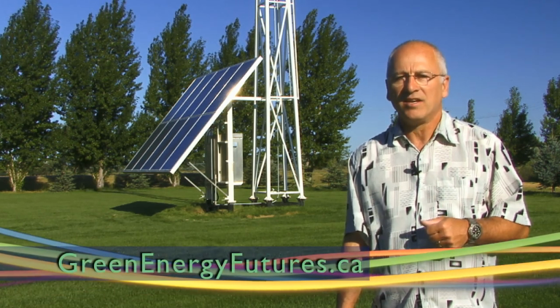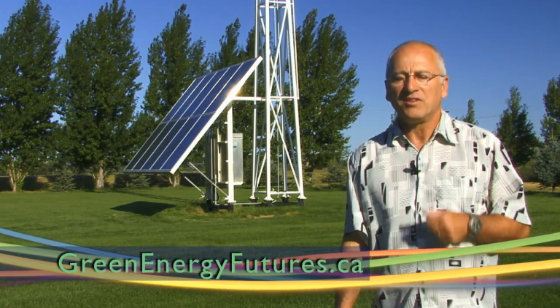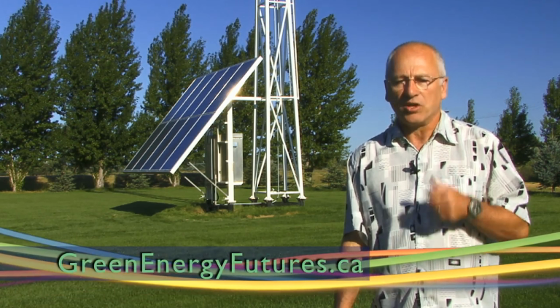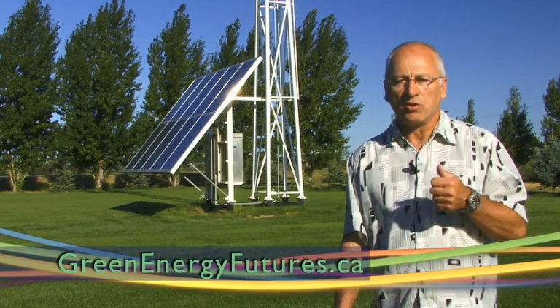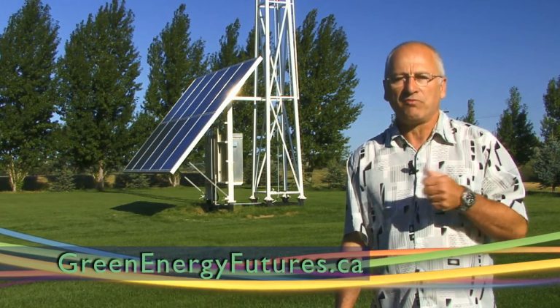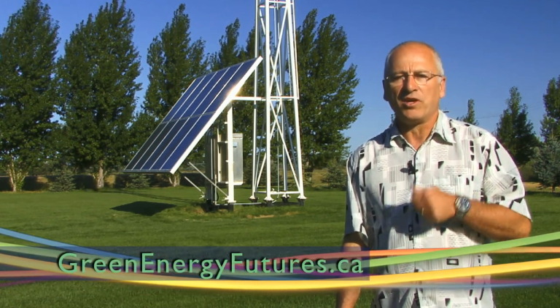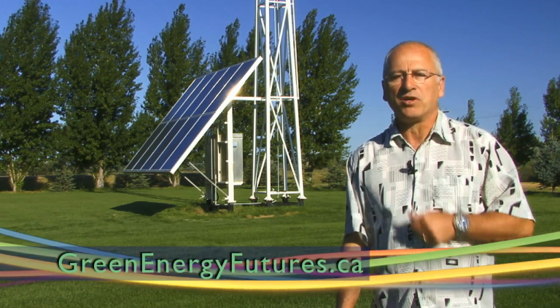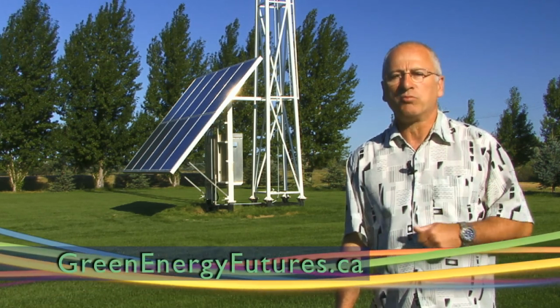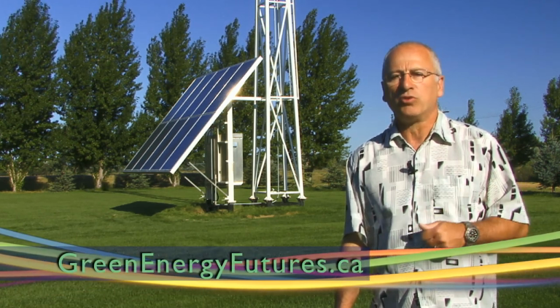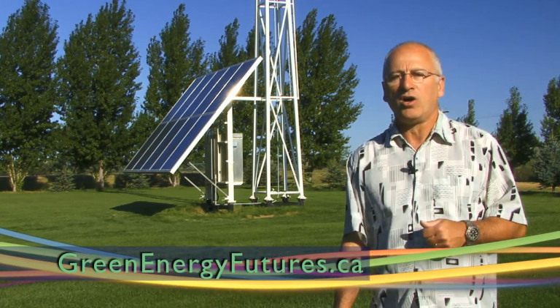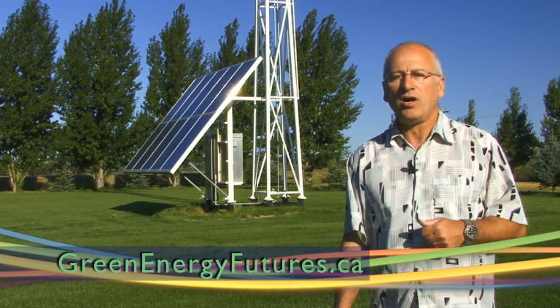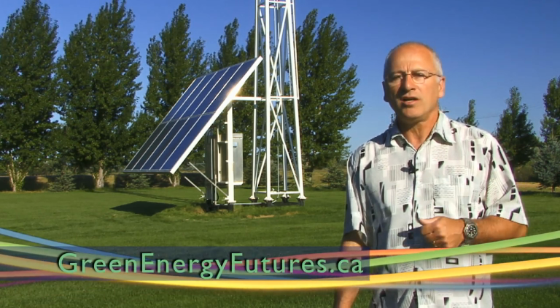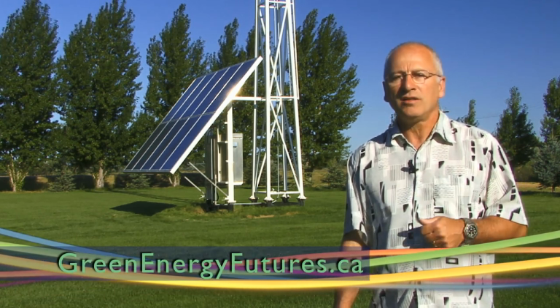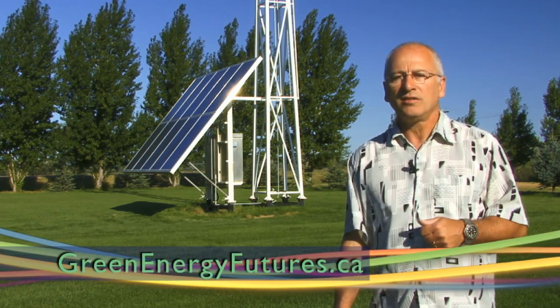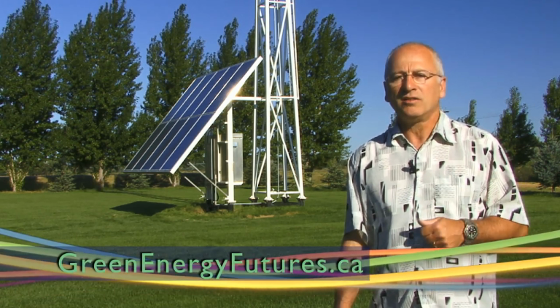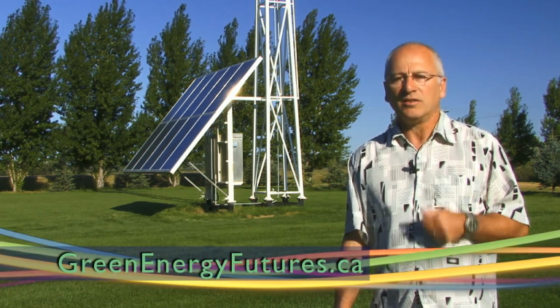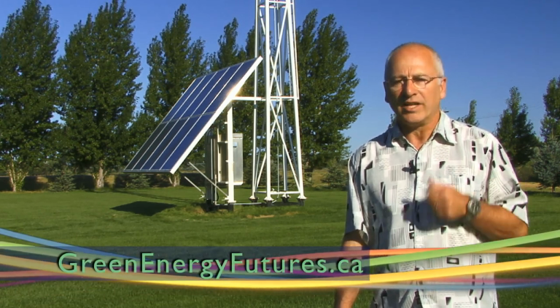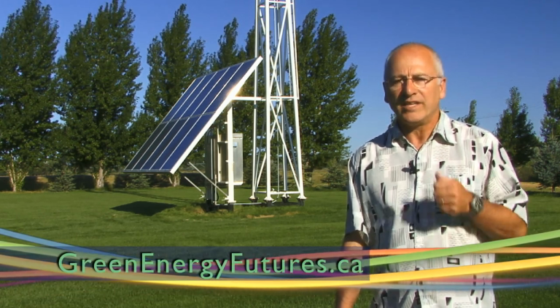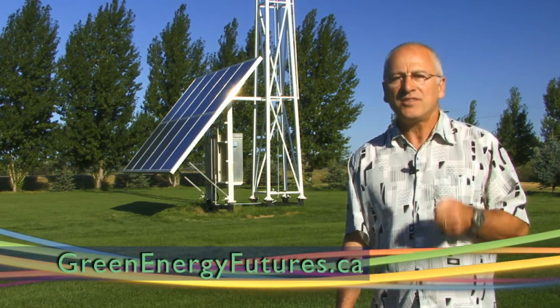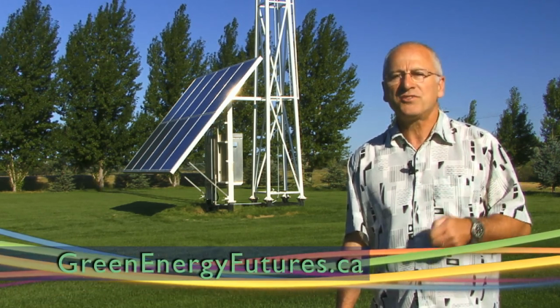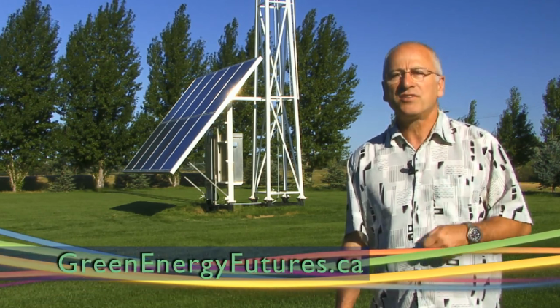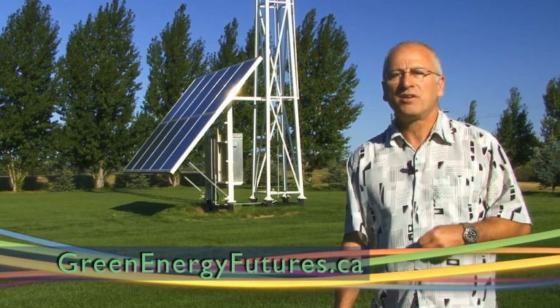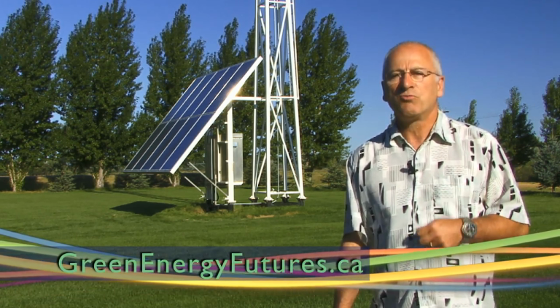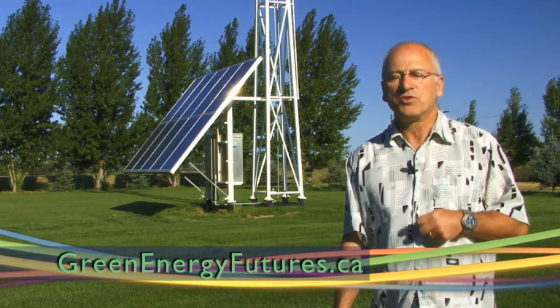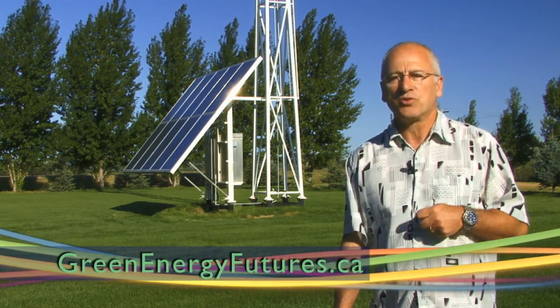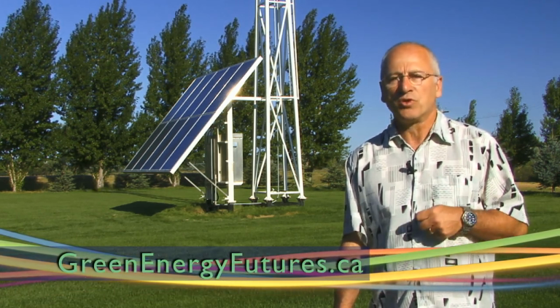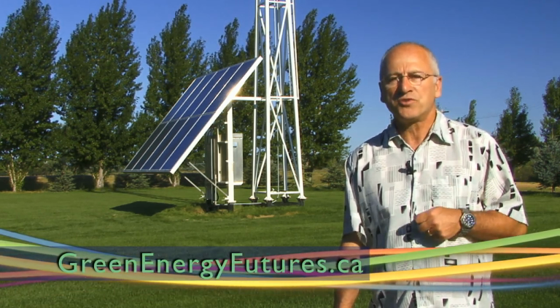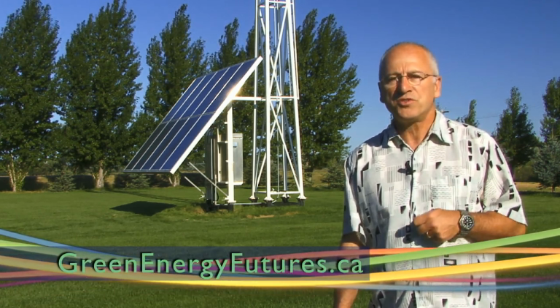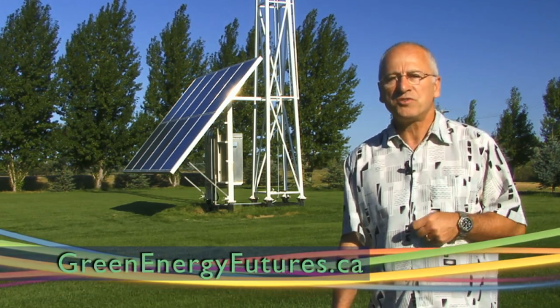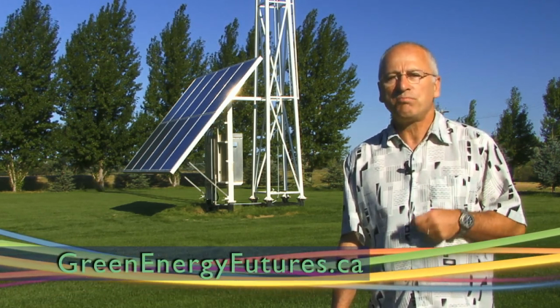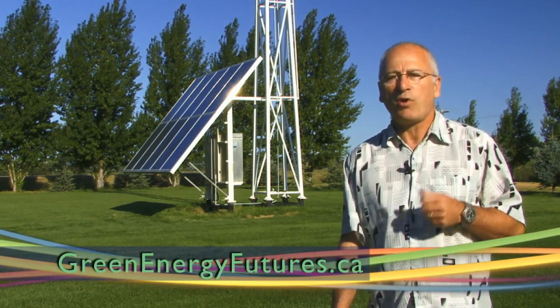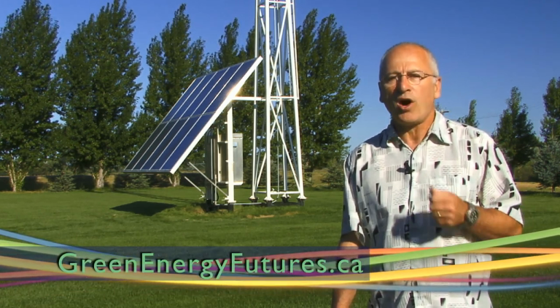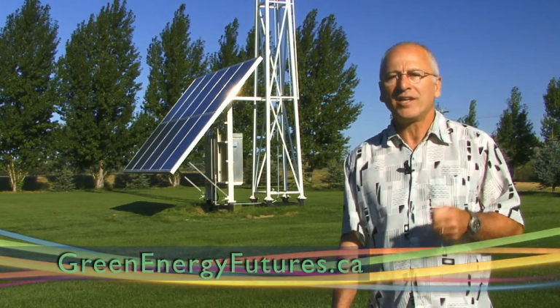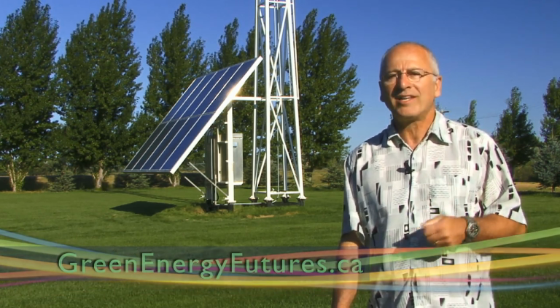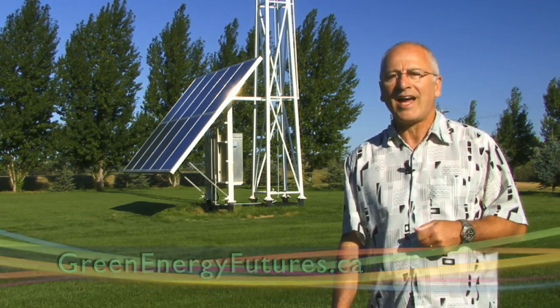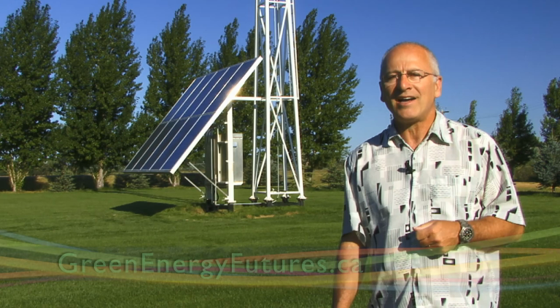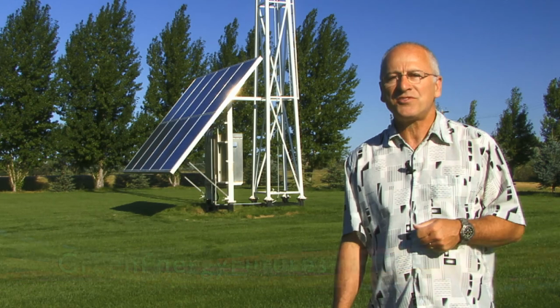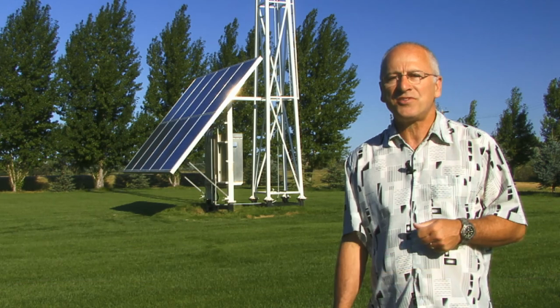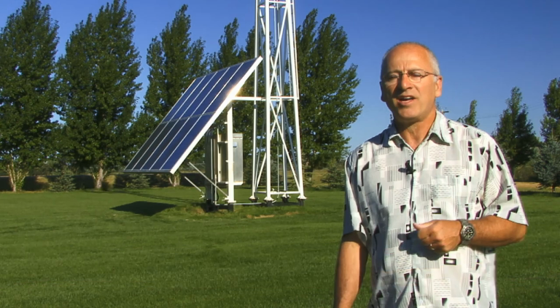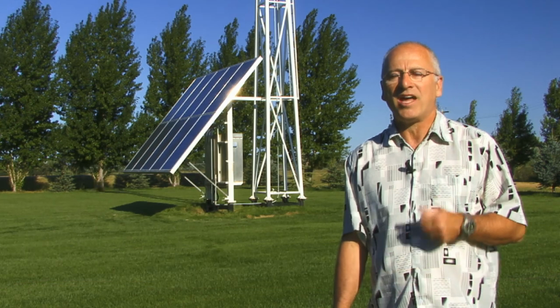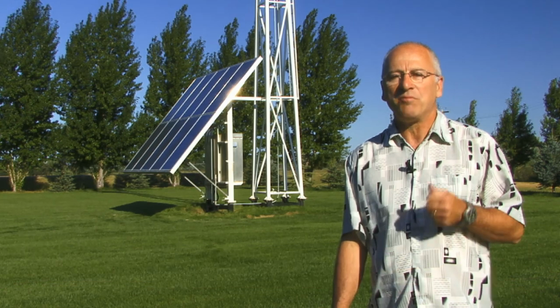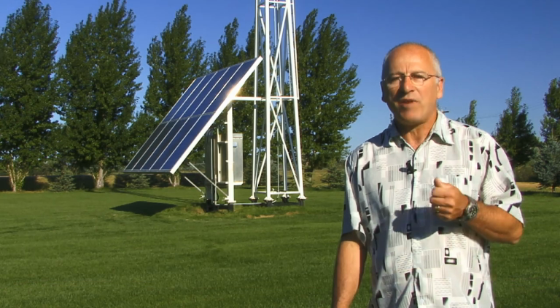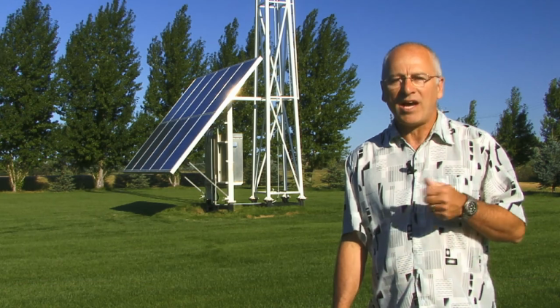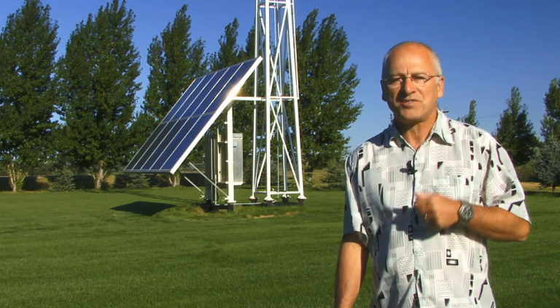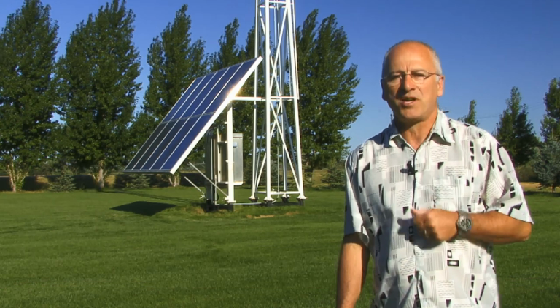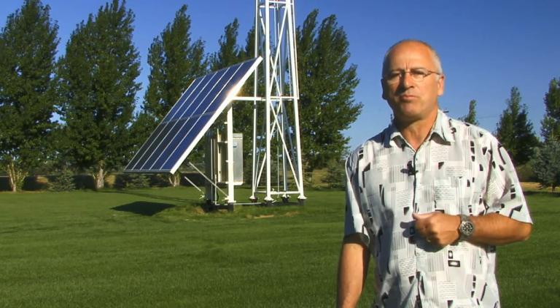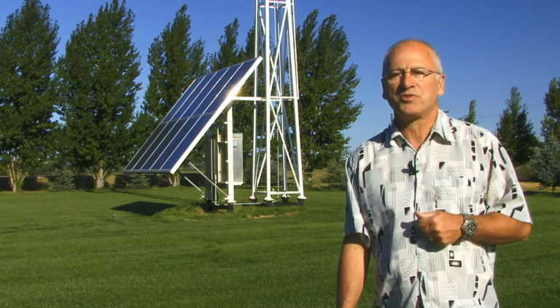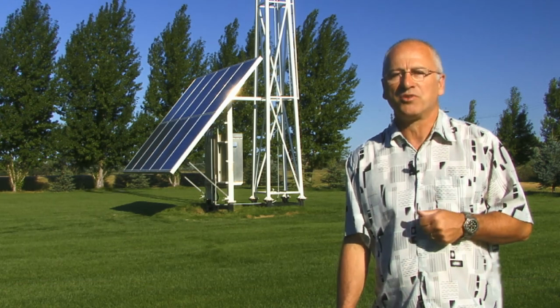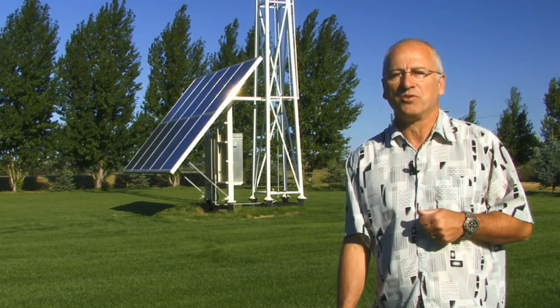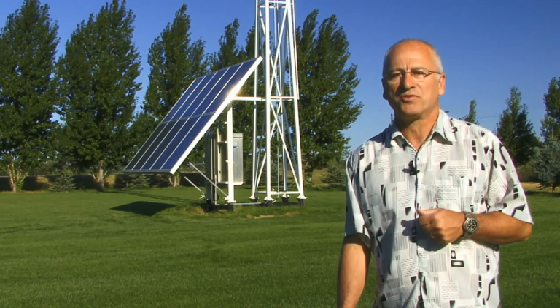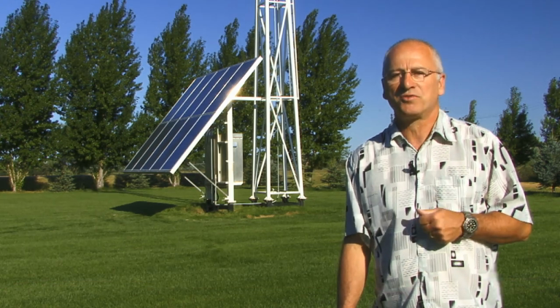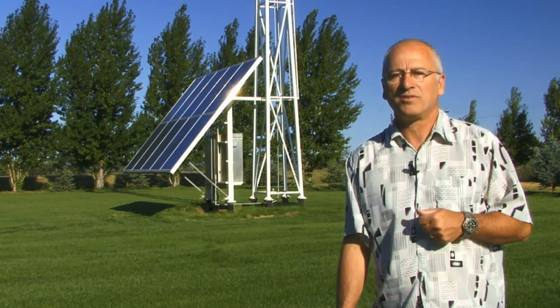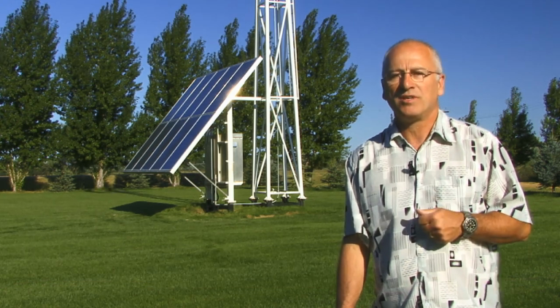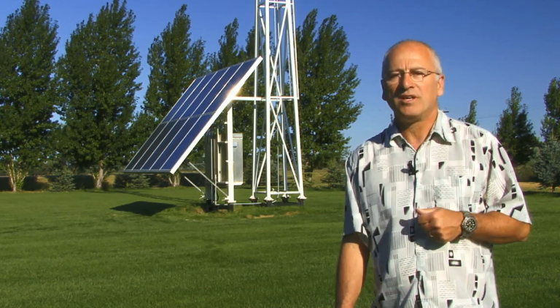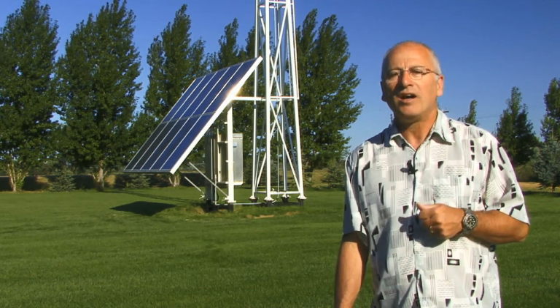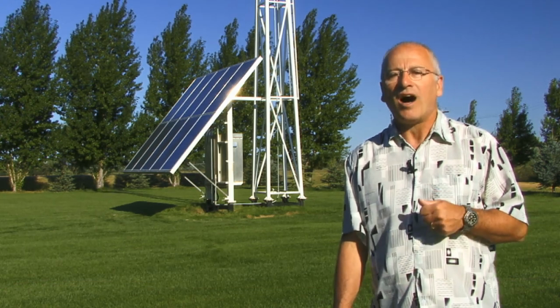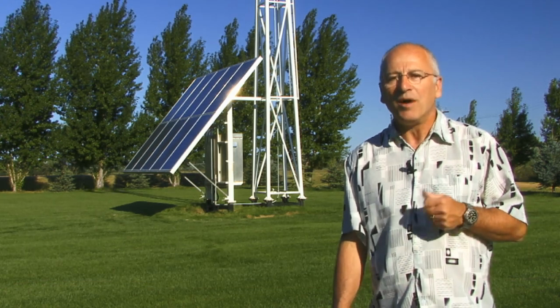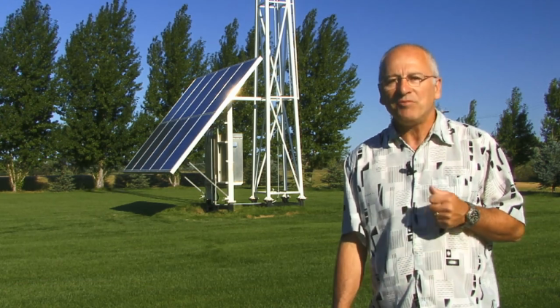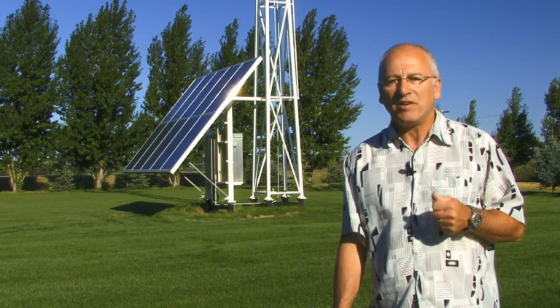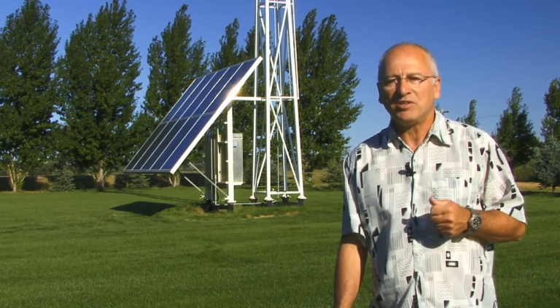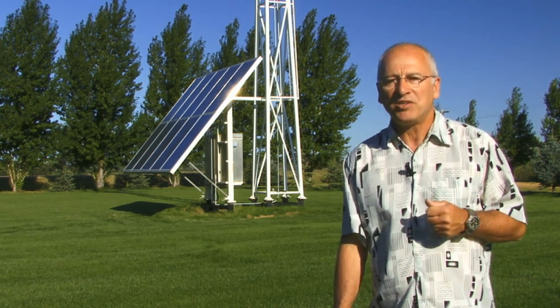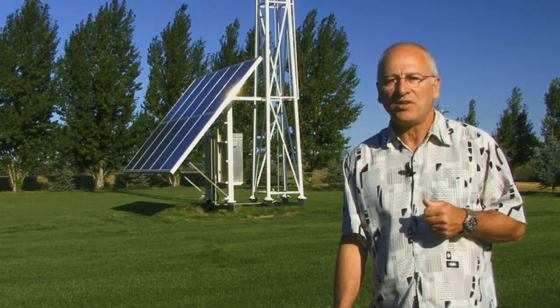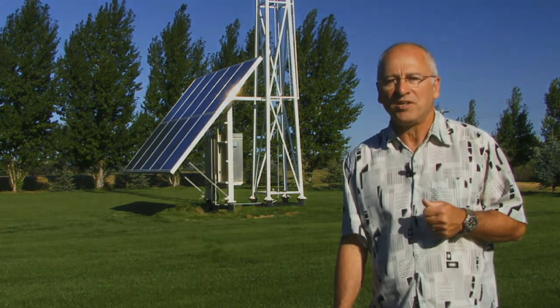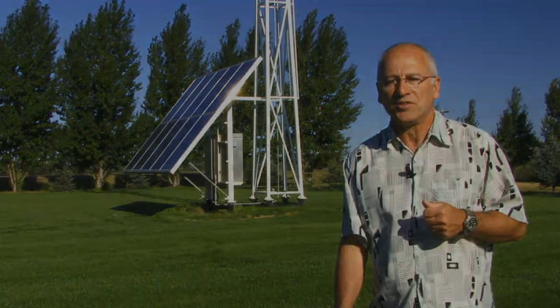Join the conversation at greenenergyfutures.ca. There you'll find our blog, links, resources, podcasts, and past episodes.